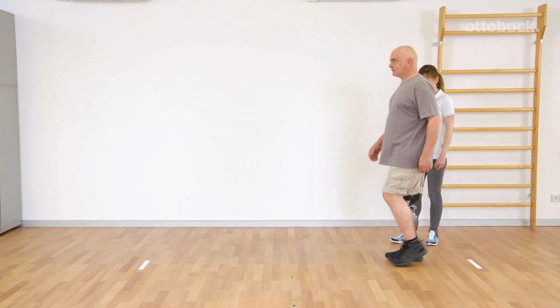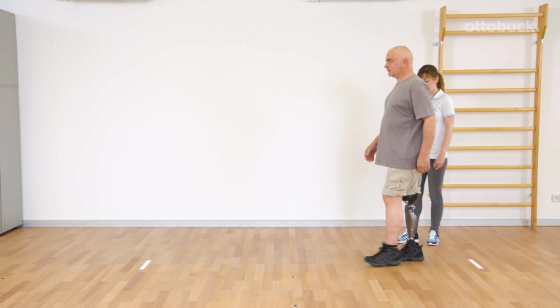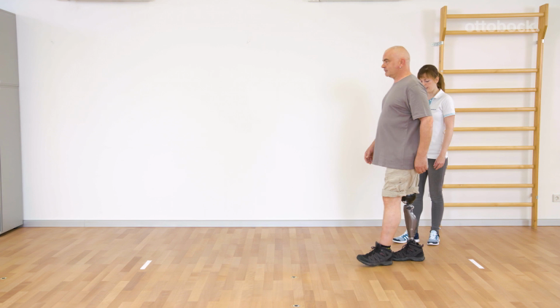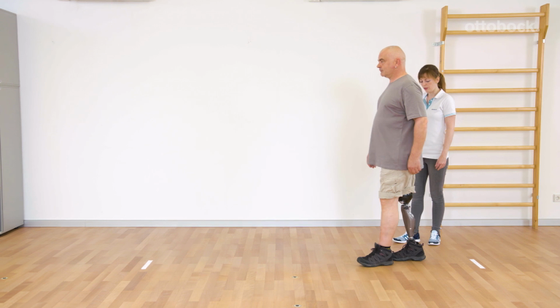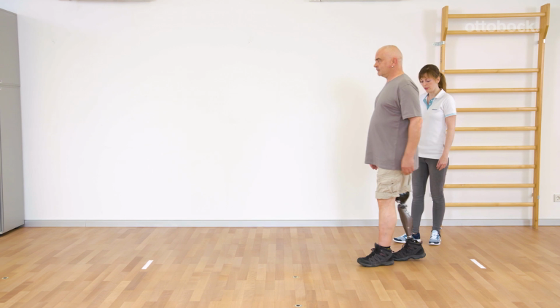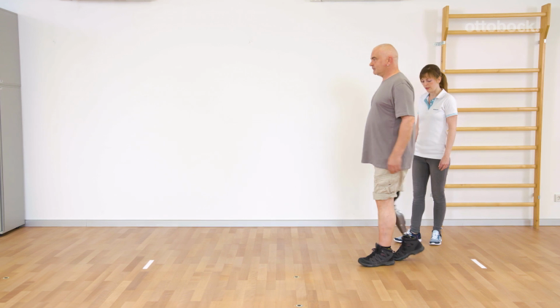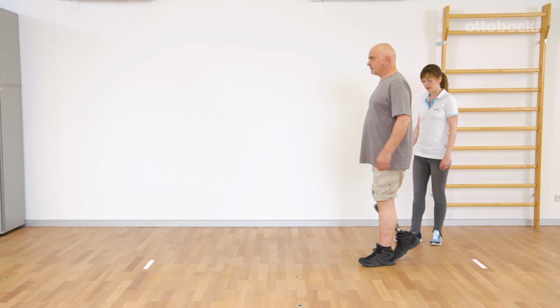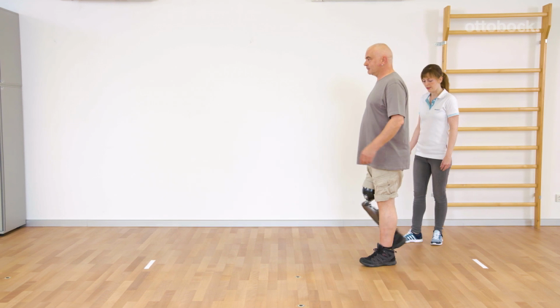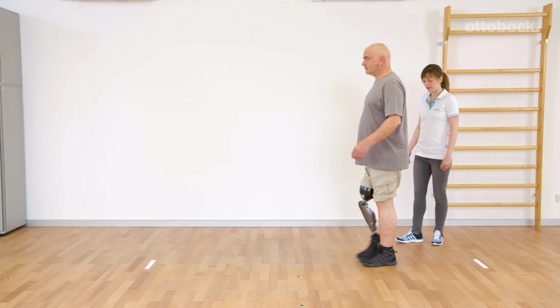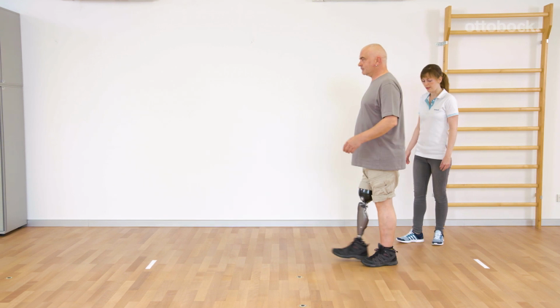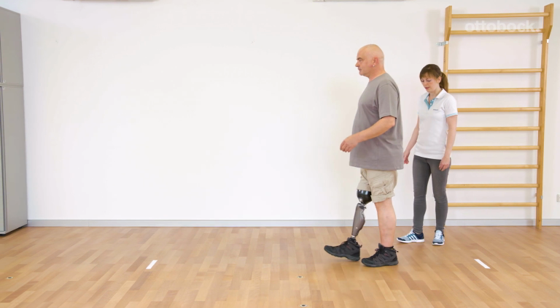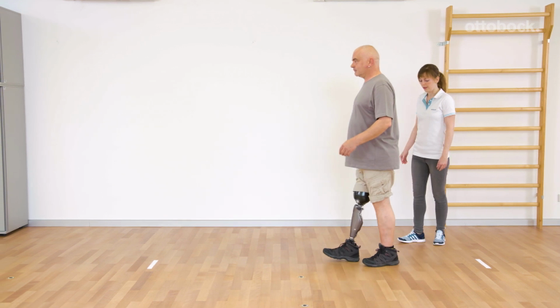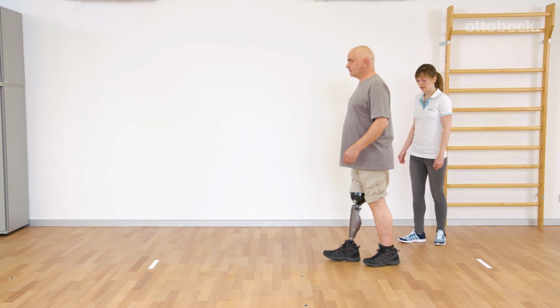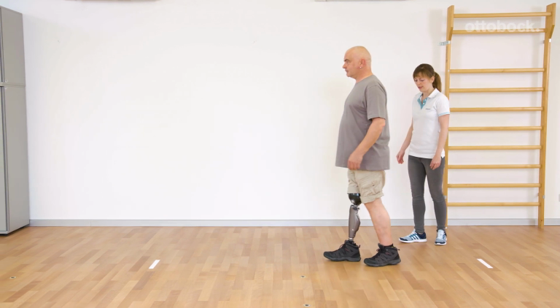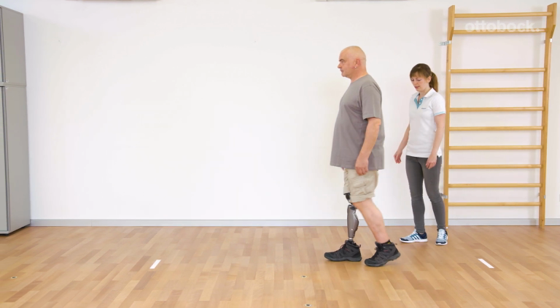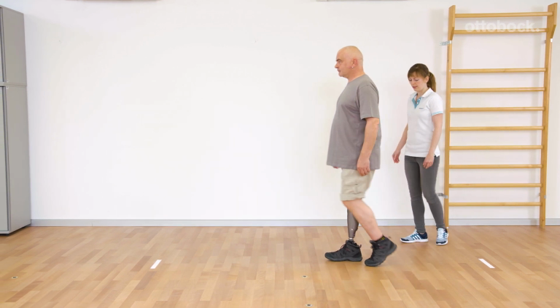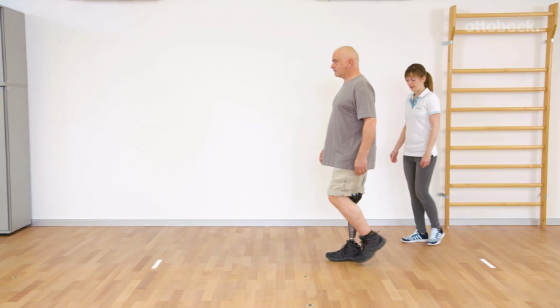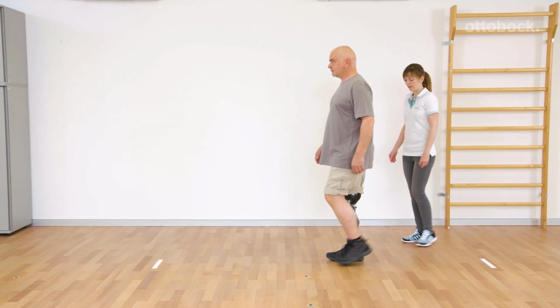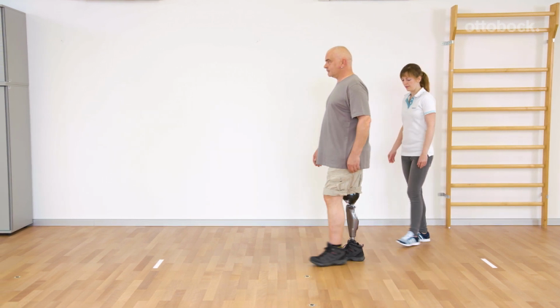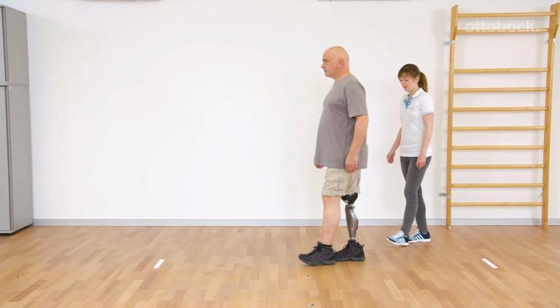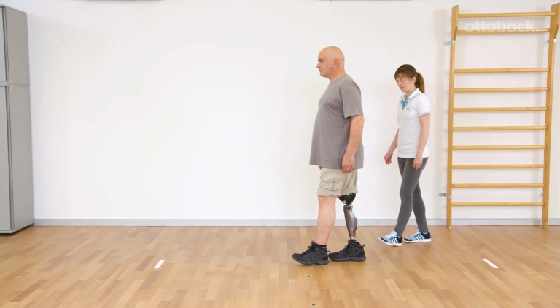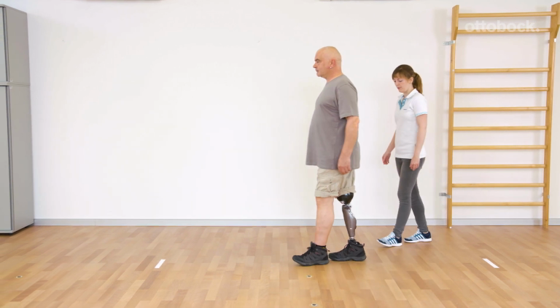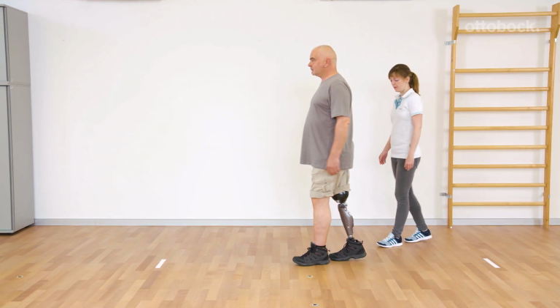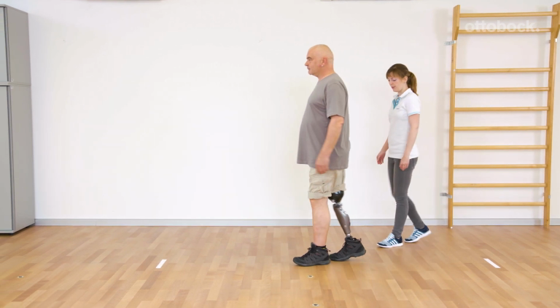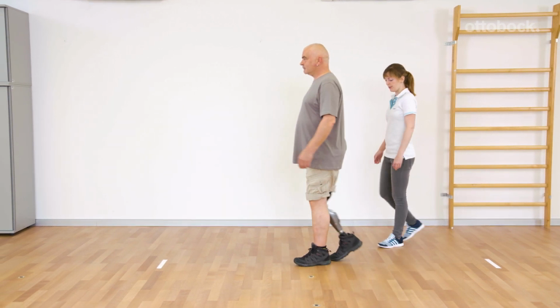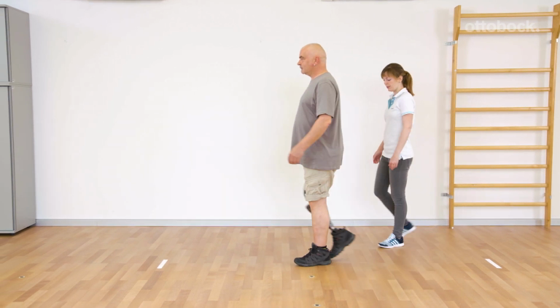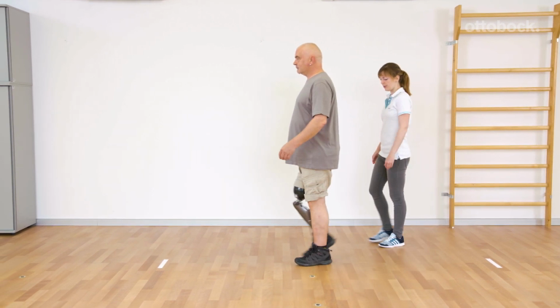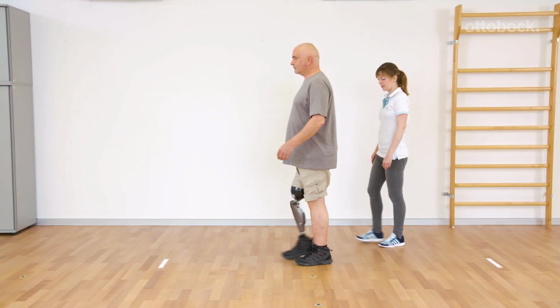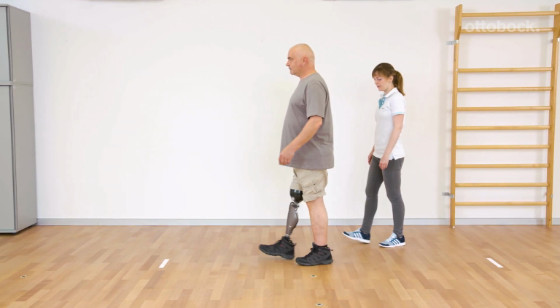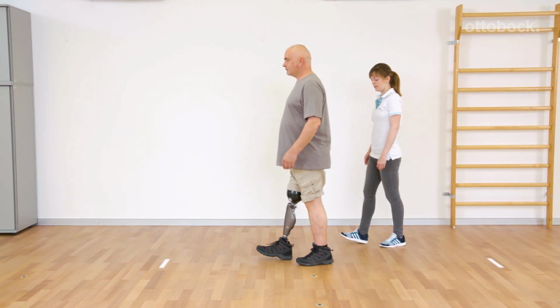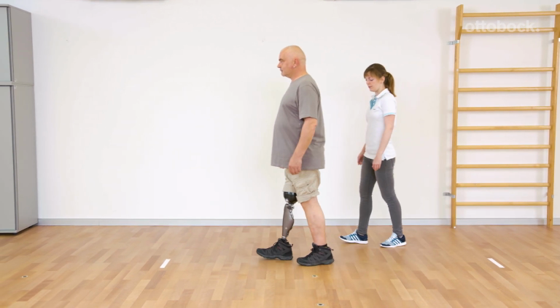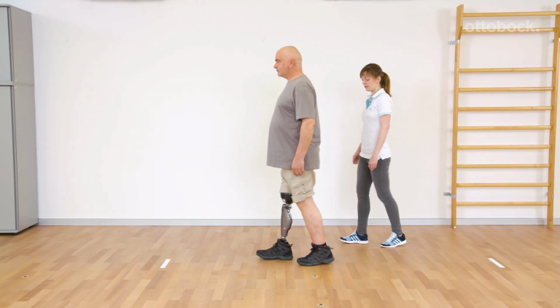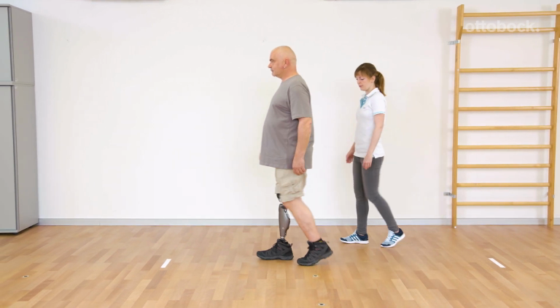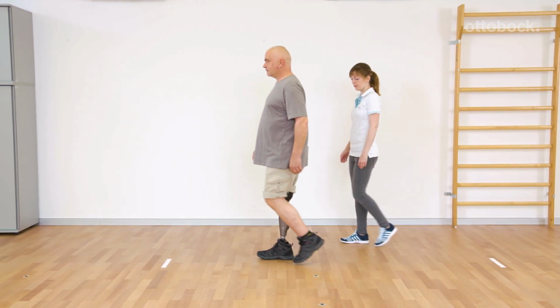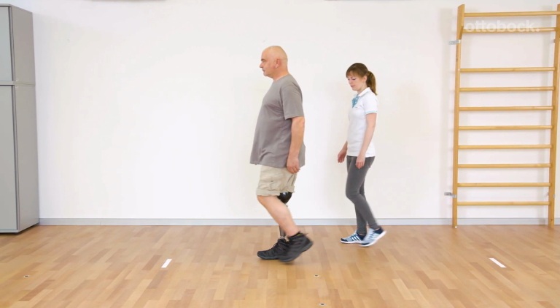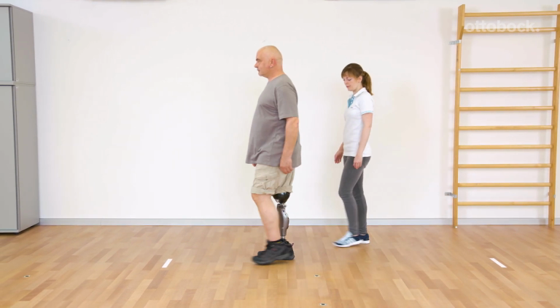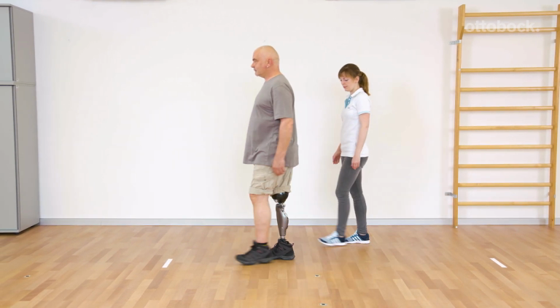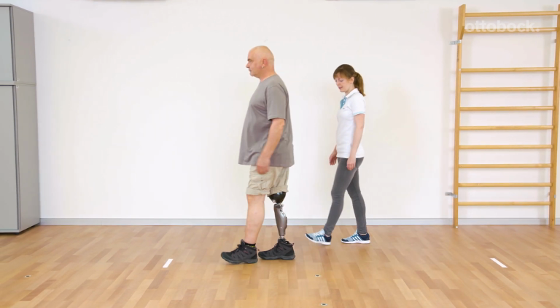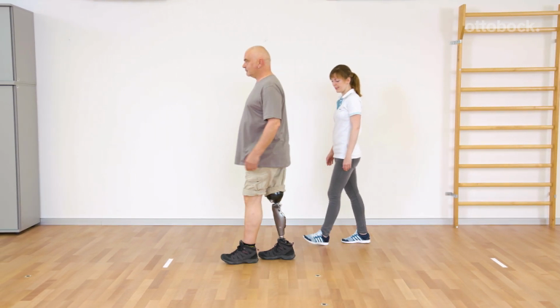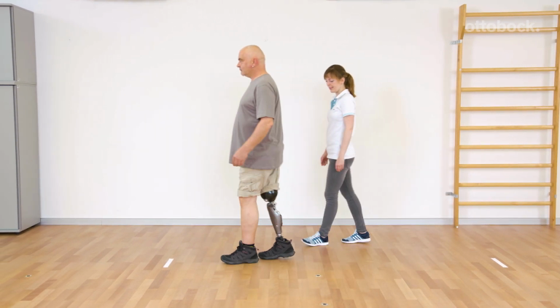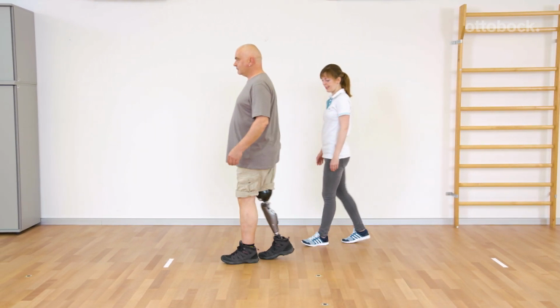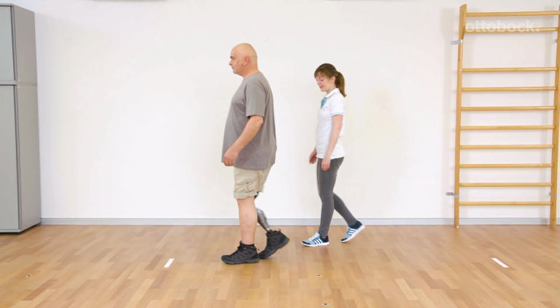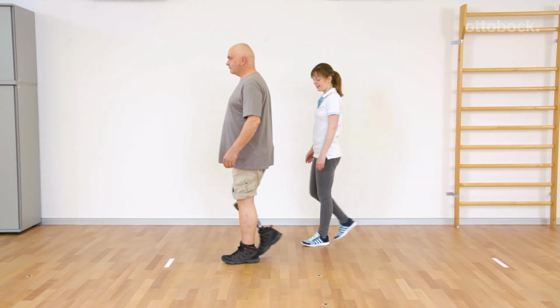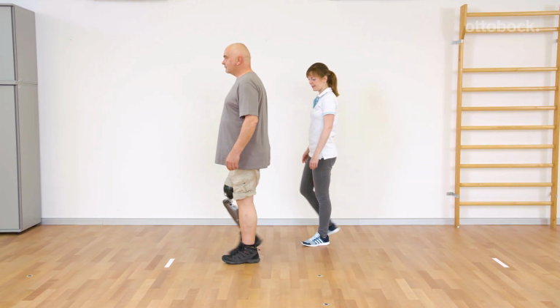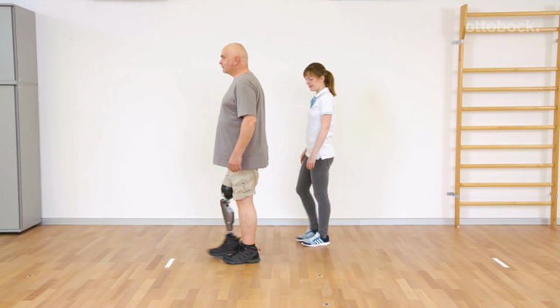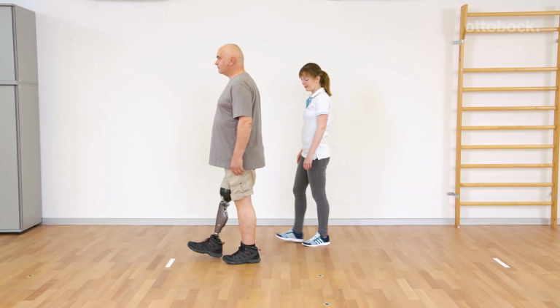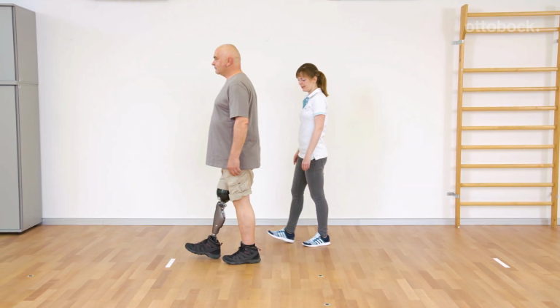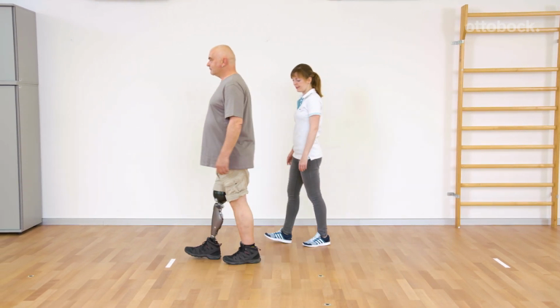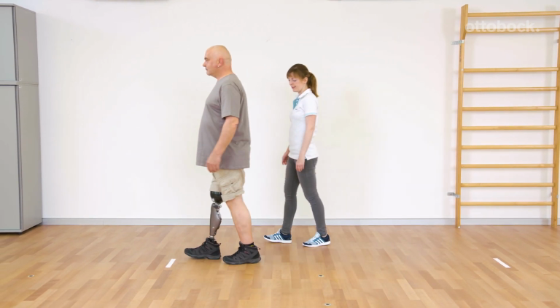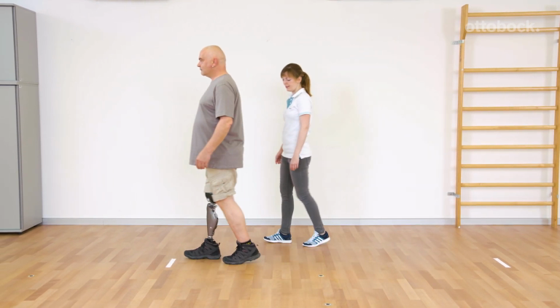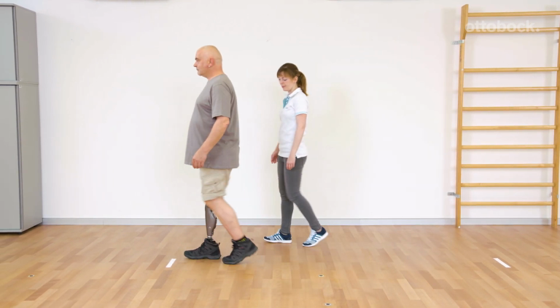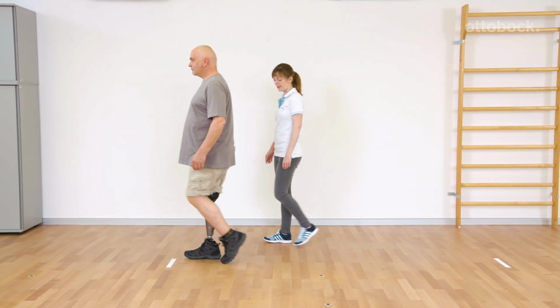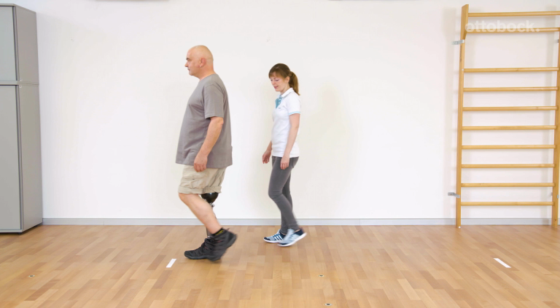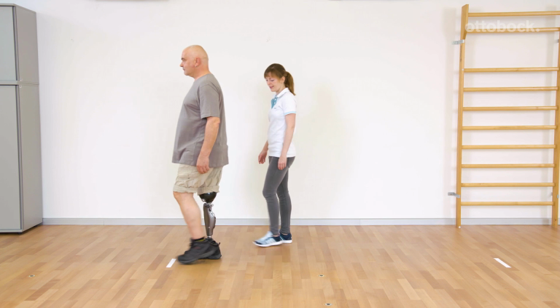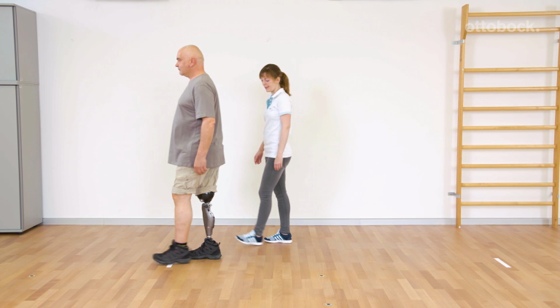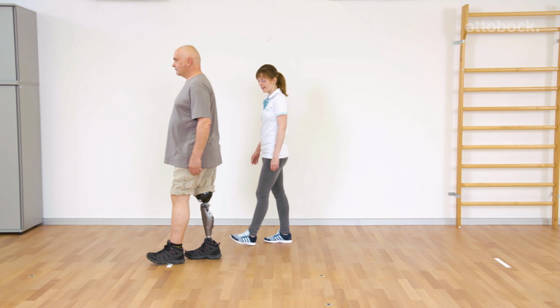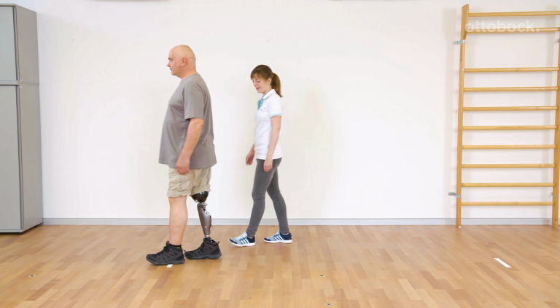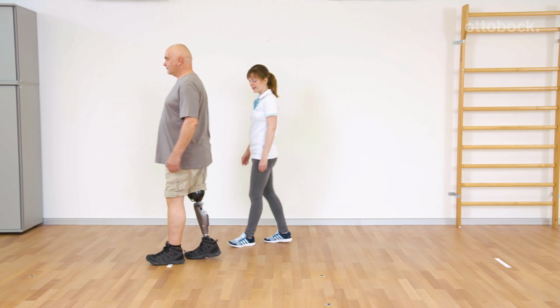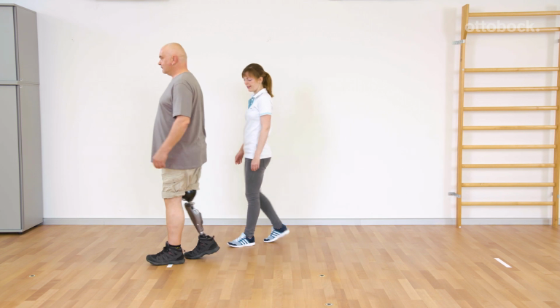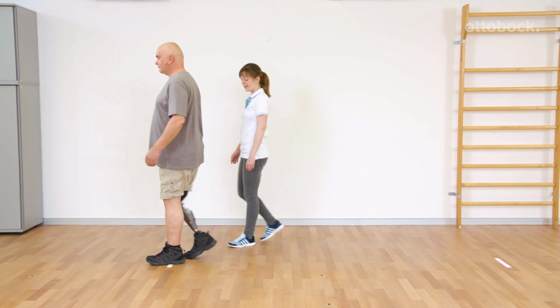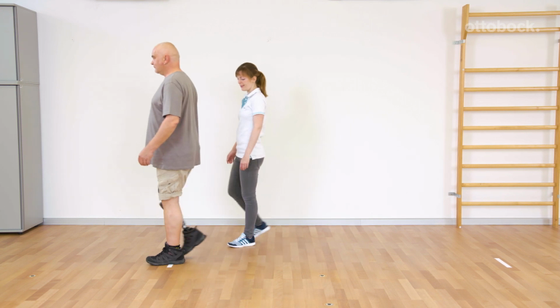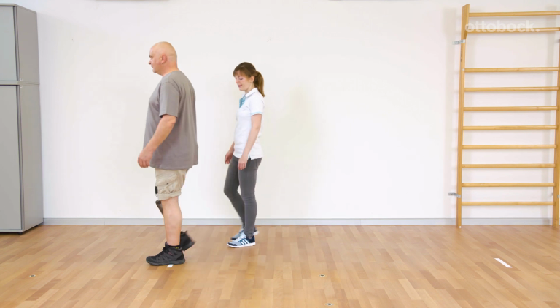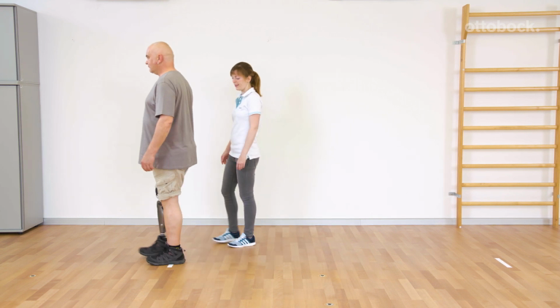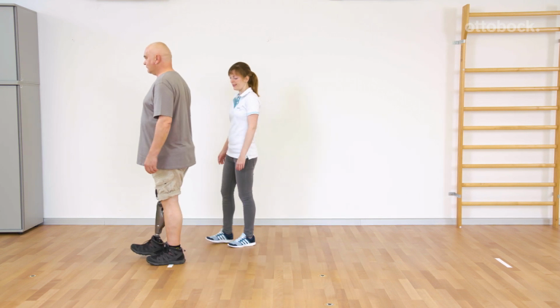Due to his good walking technique, he can move with significantly lower effort in his daily life.